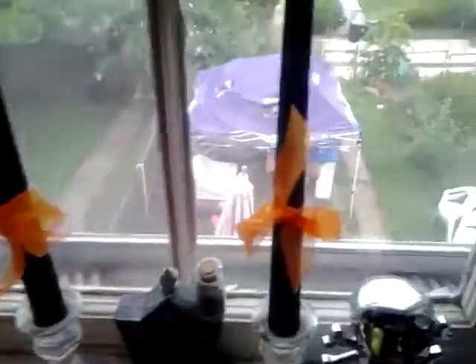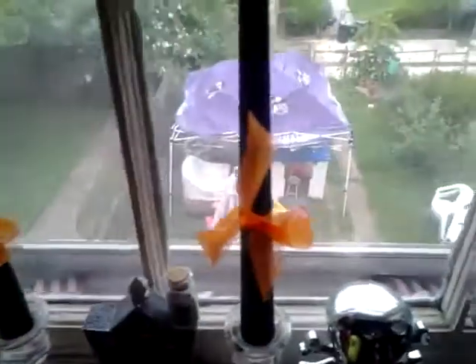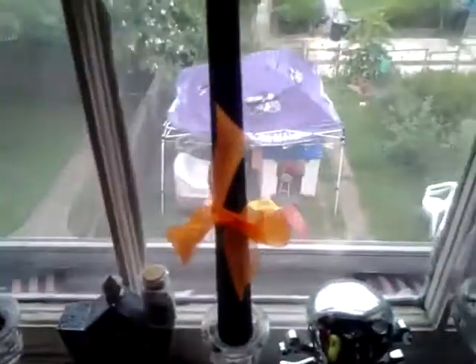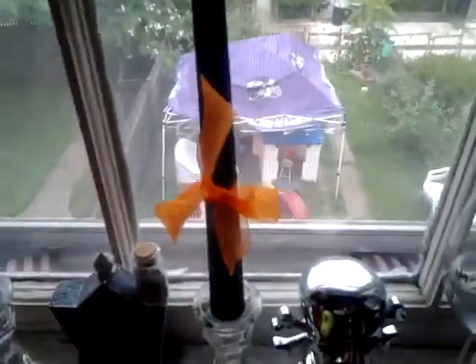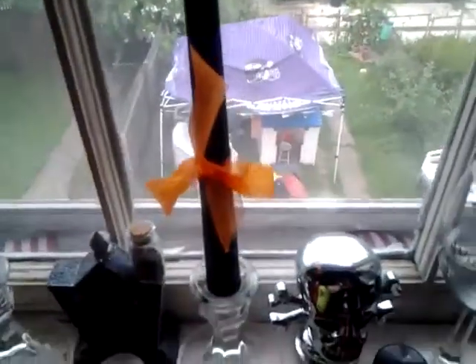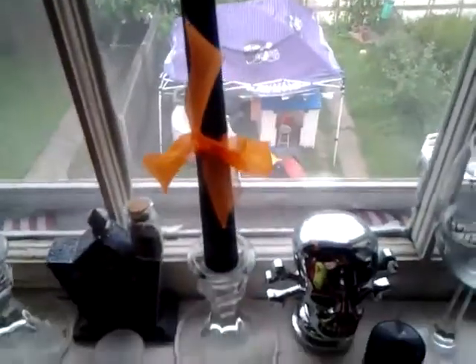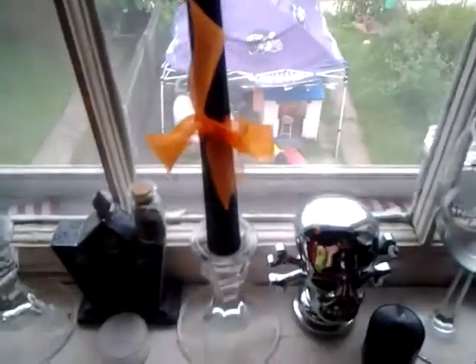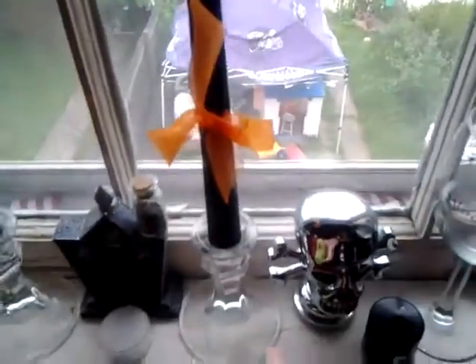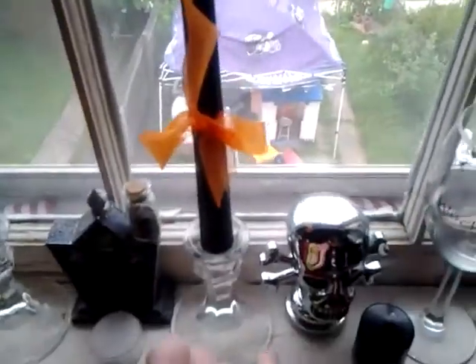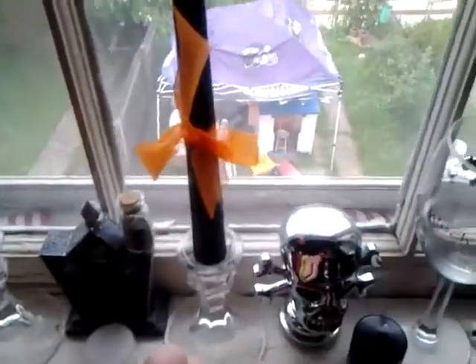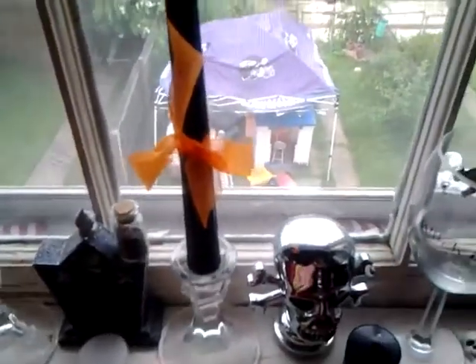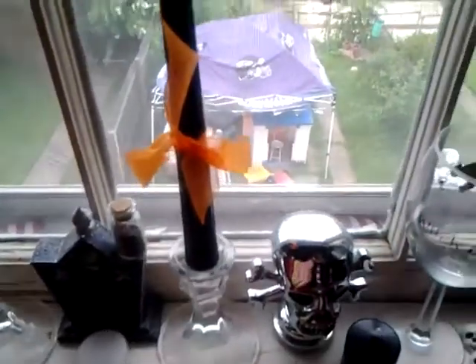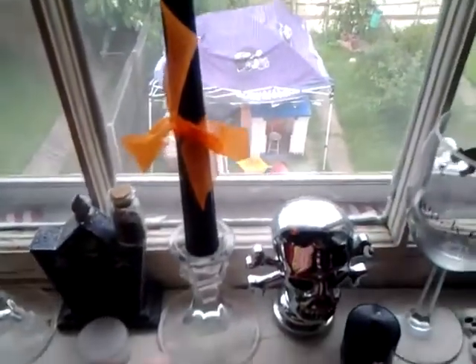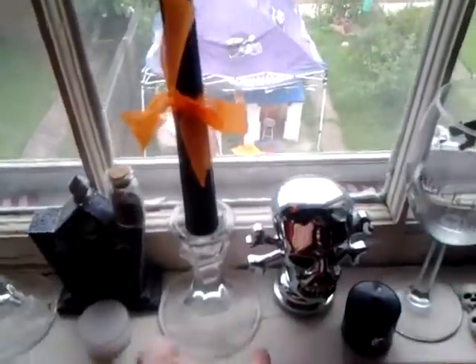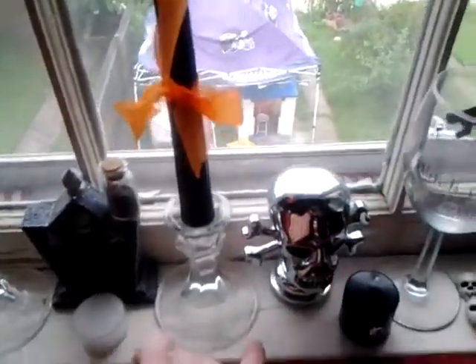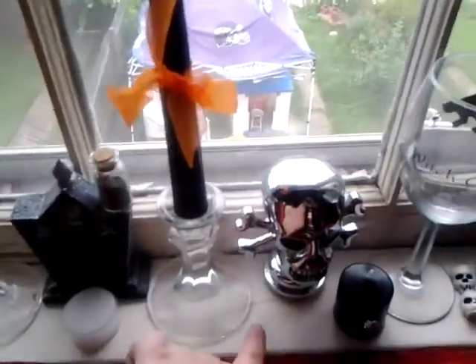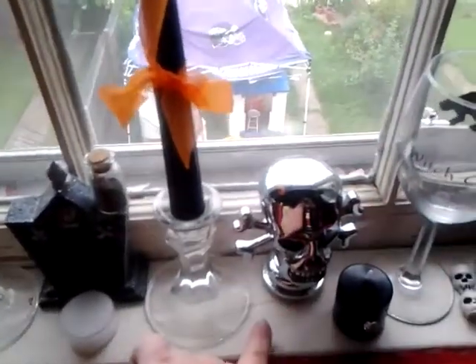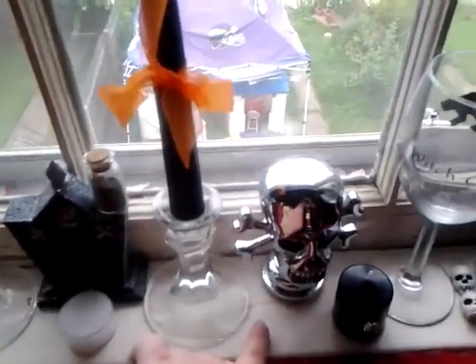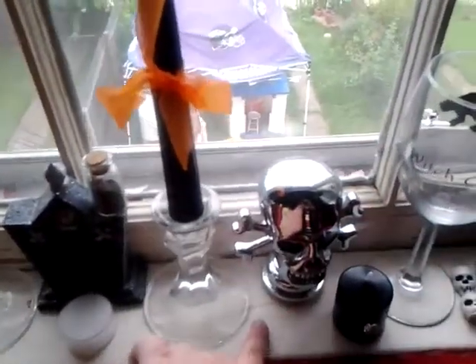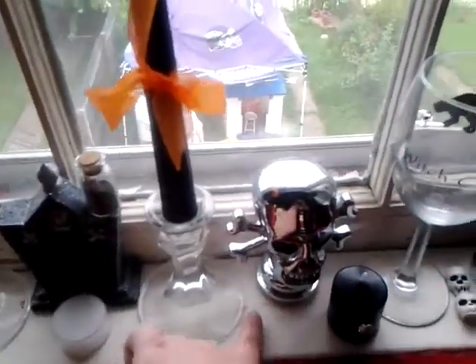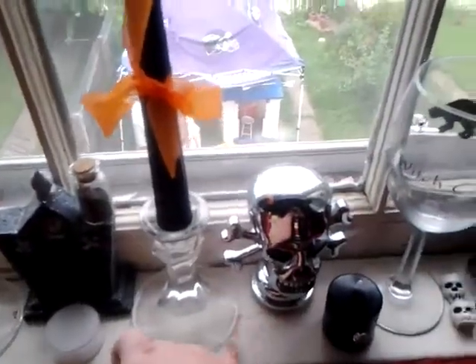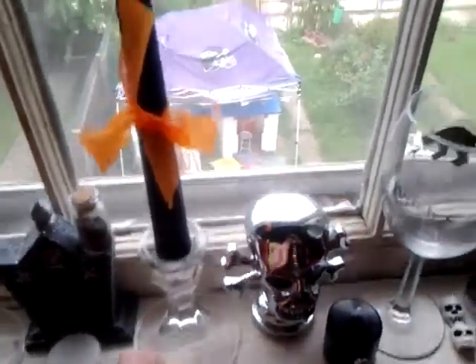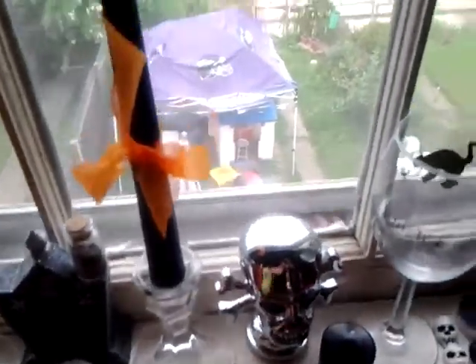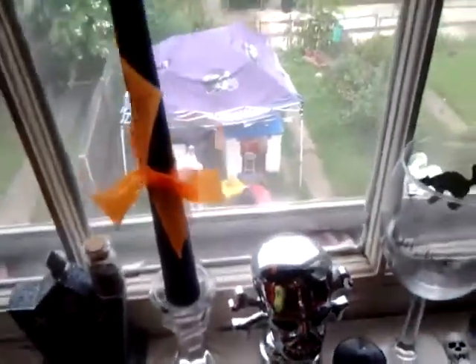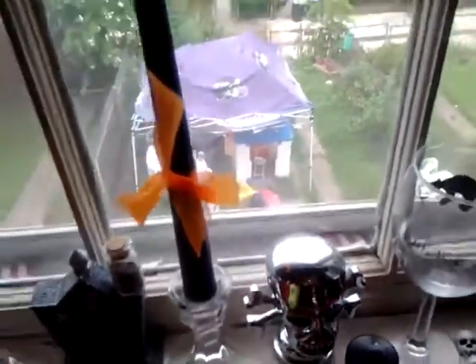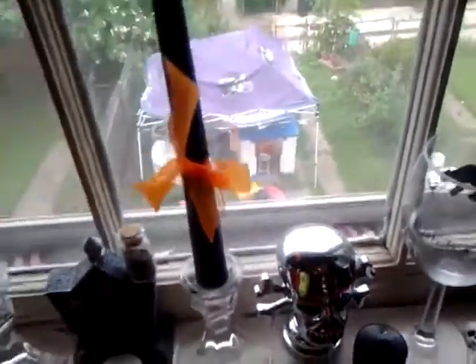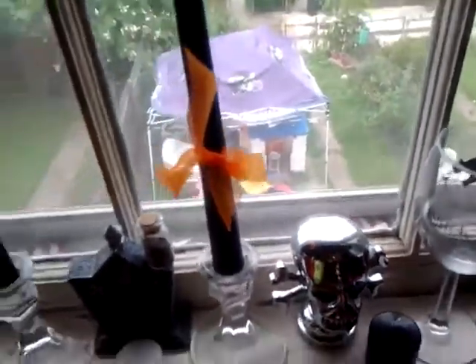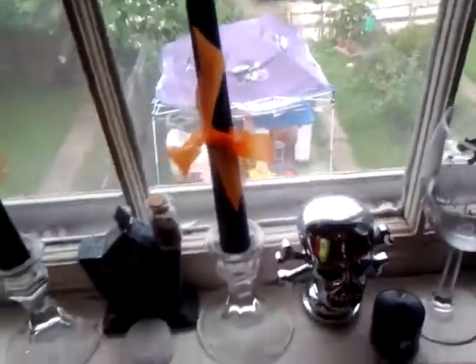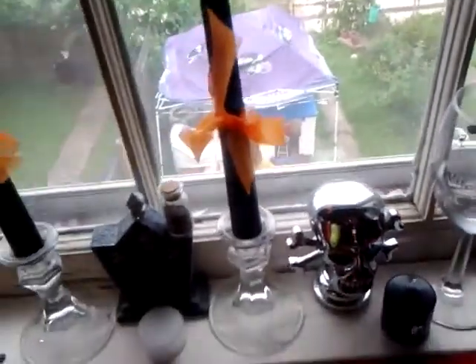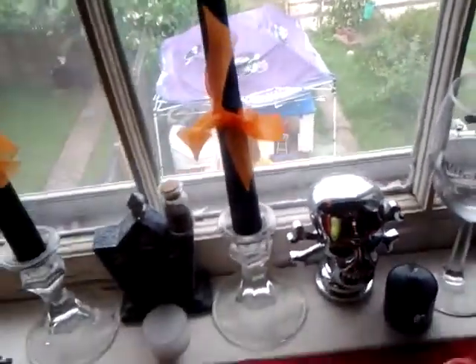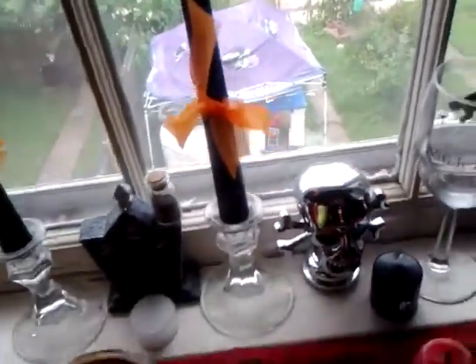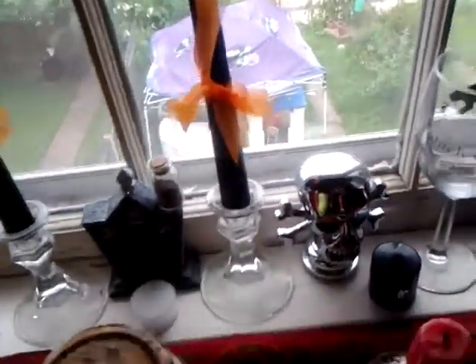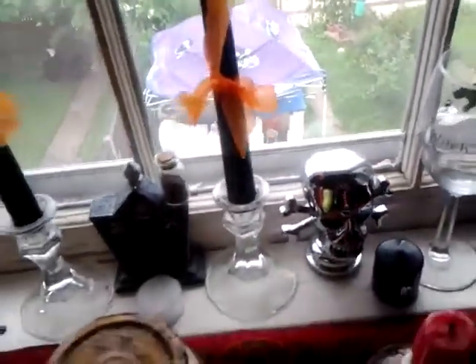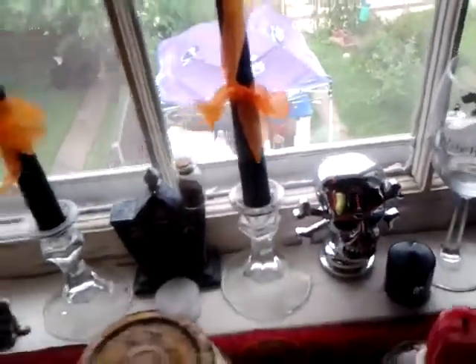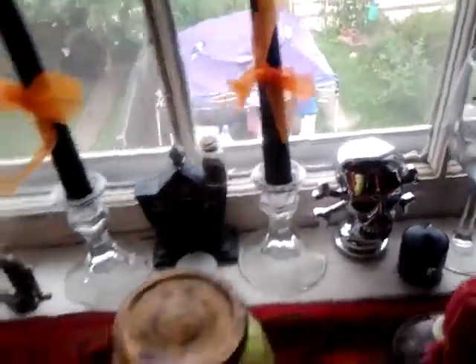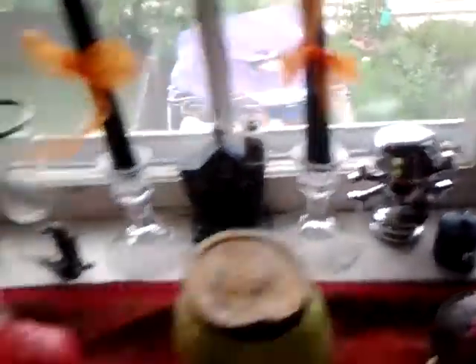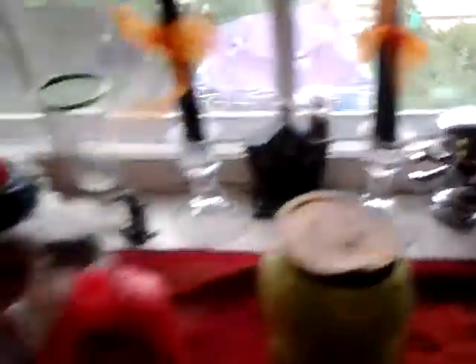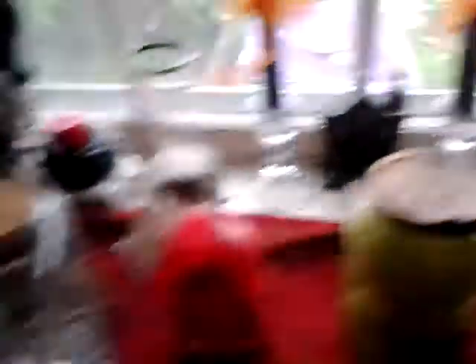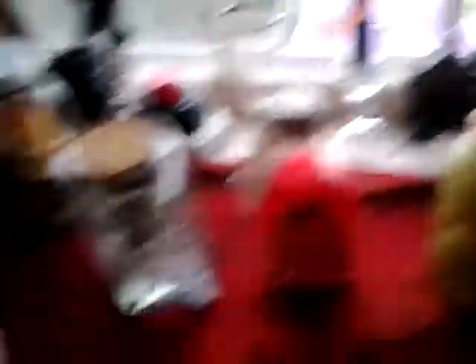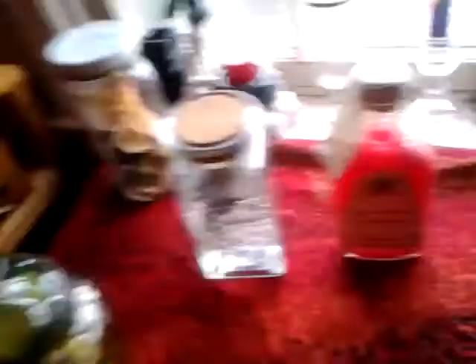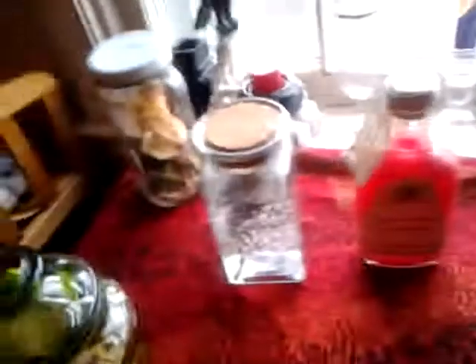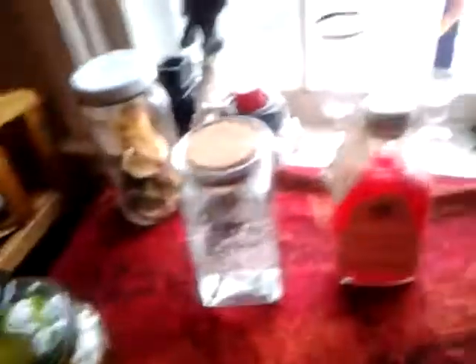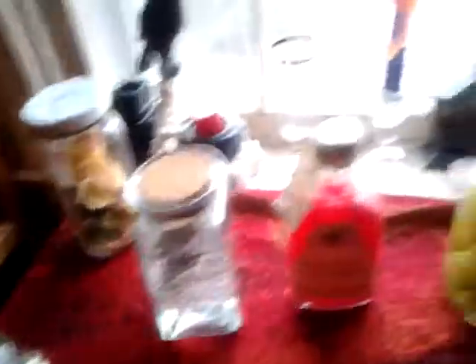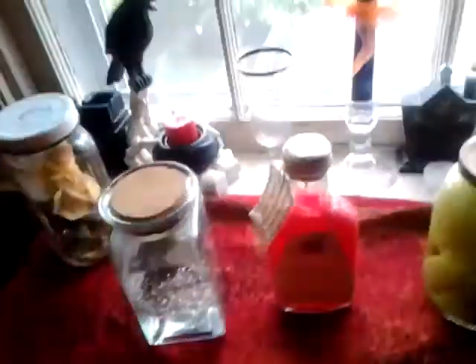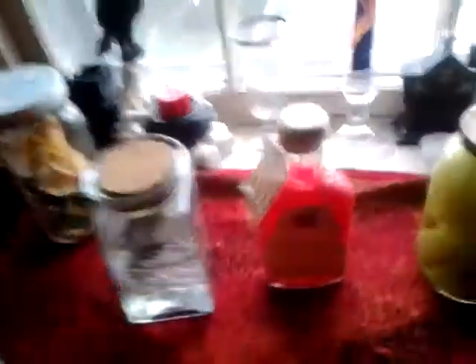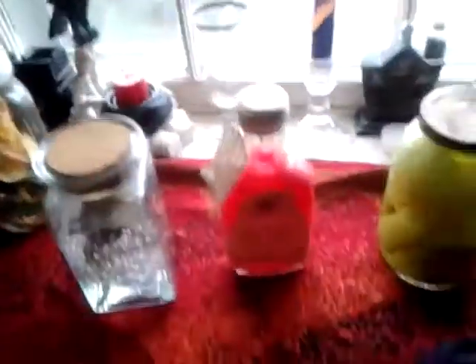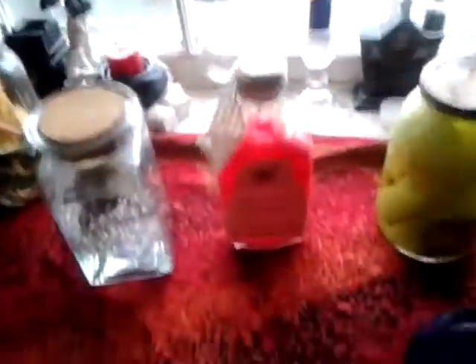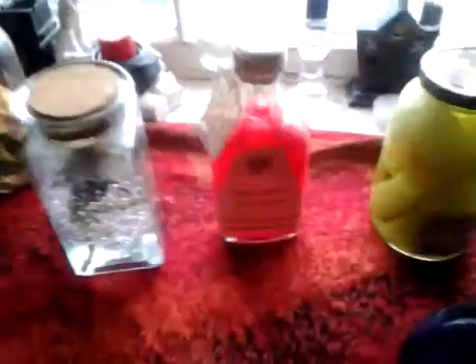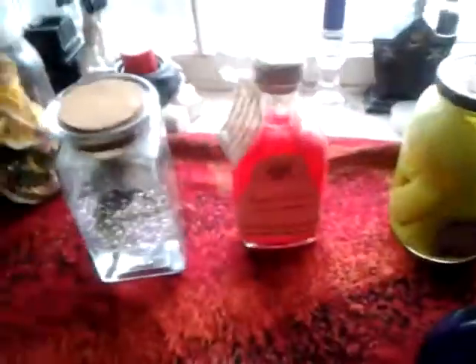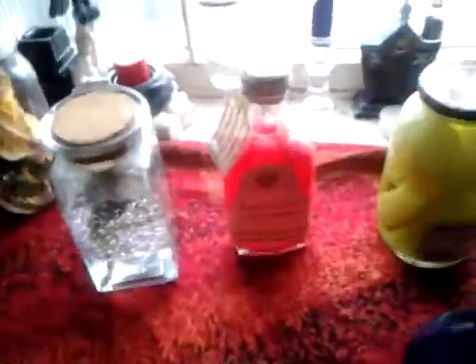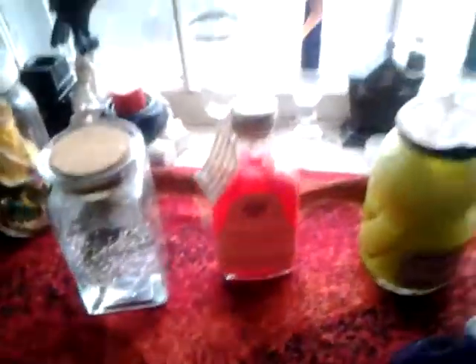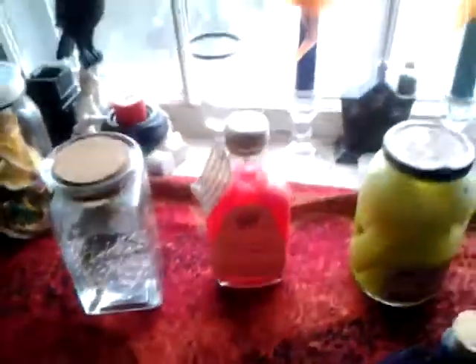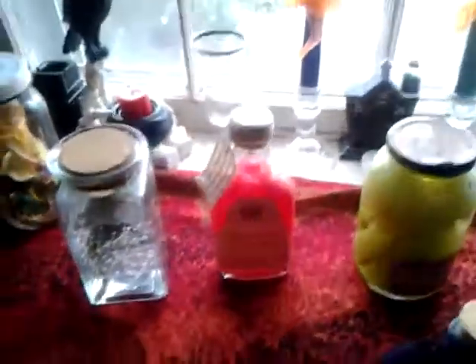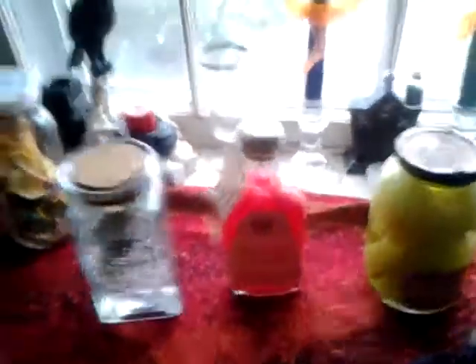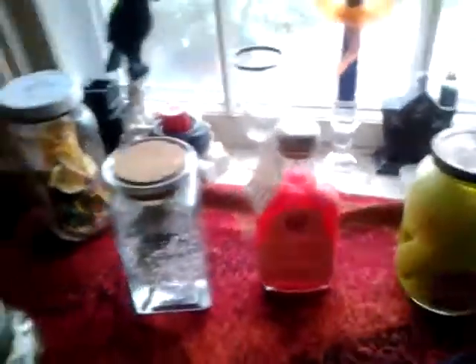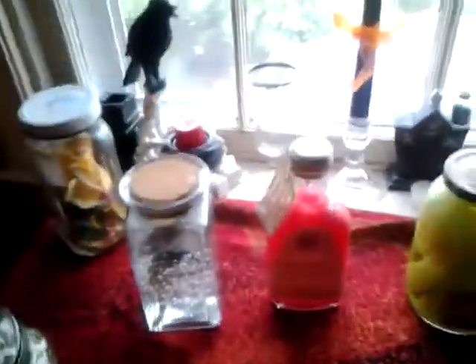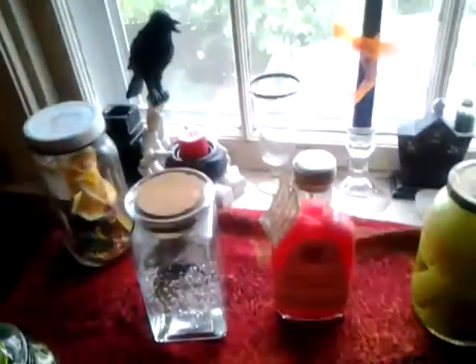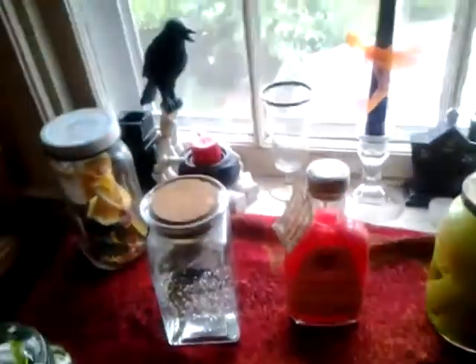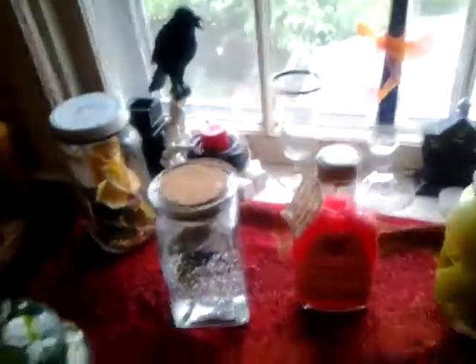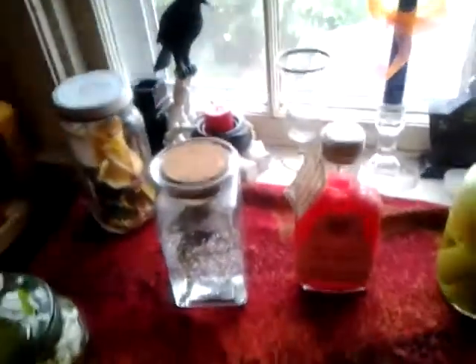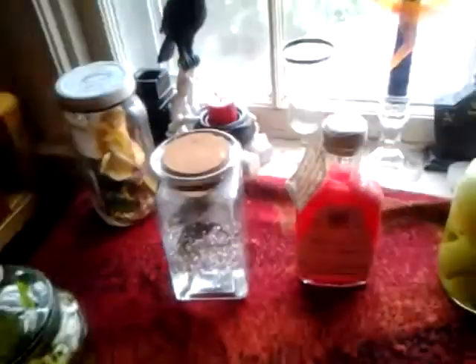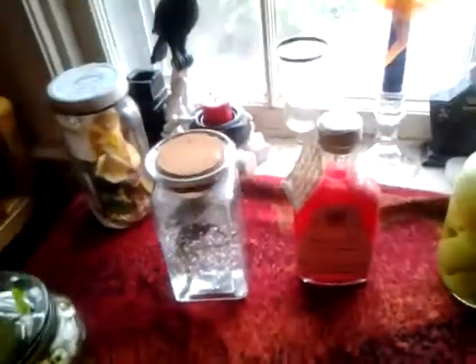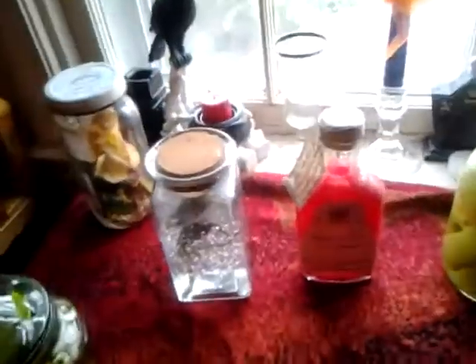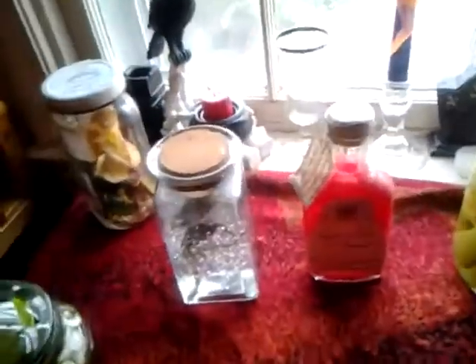Anything on this back window sill is not for sale, so don't ask — unless you give me a really, really good offer.